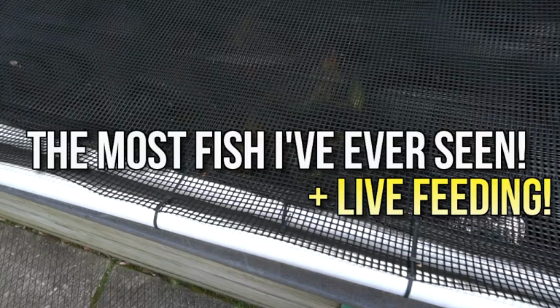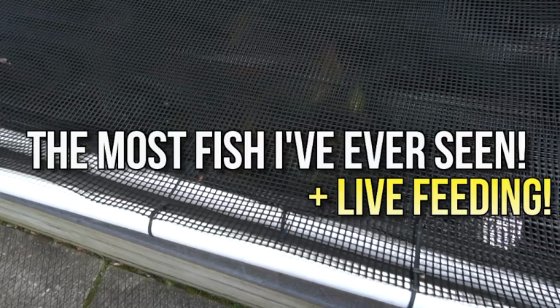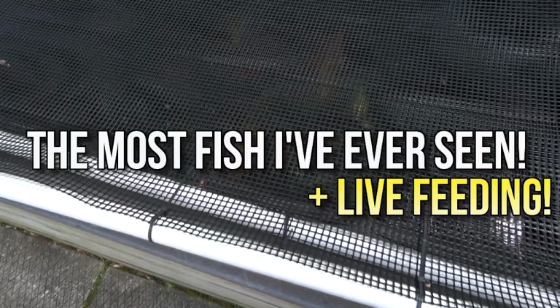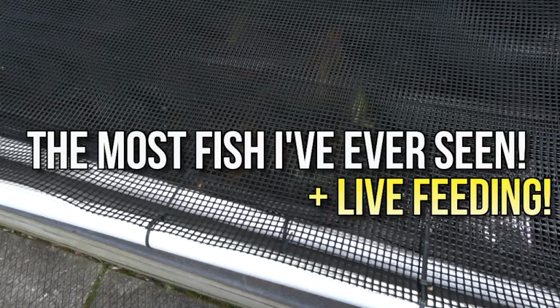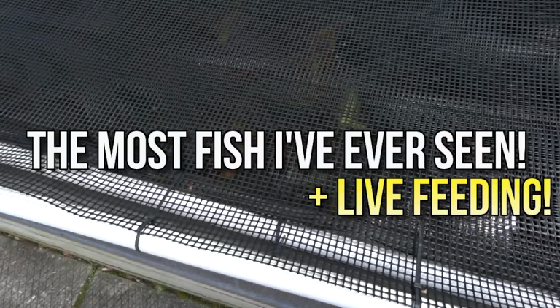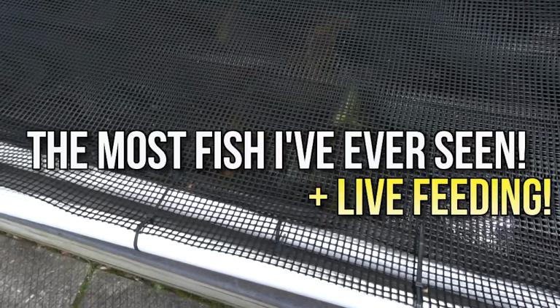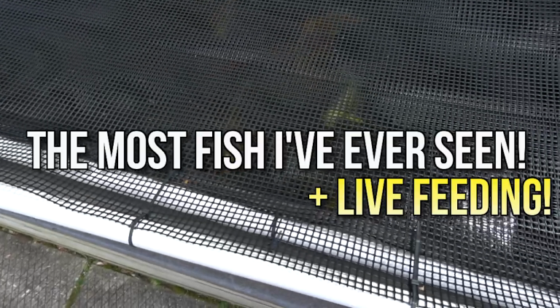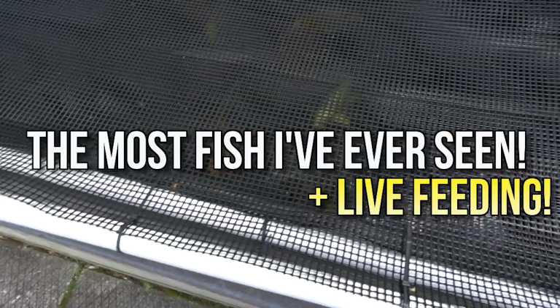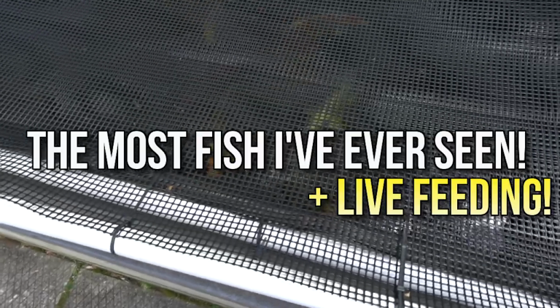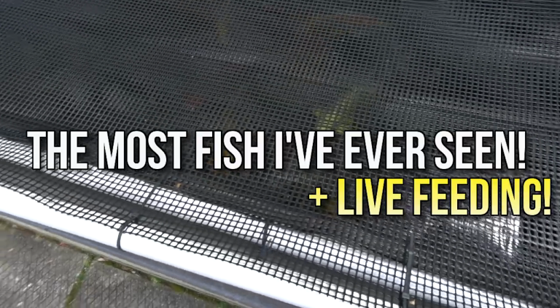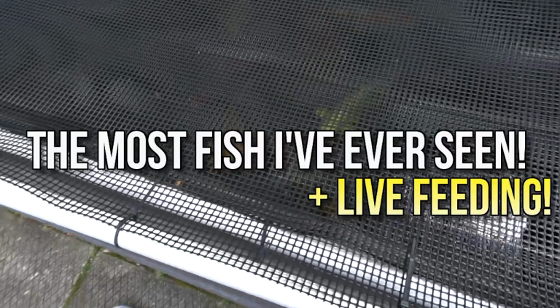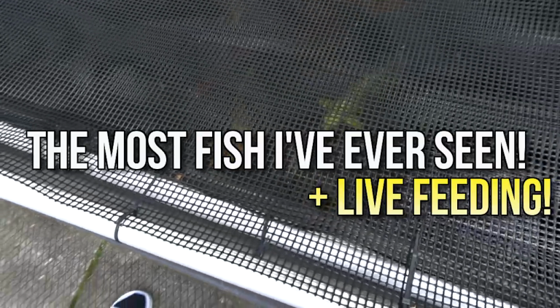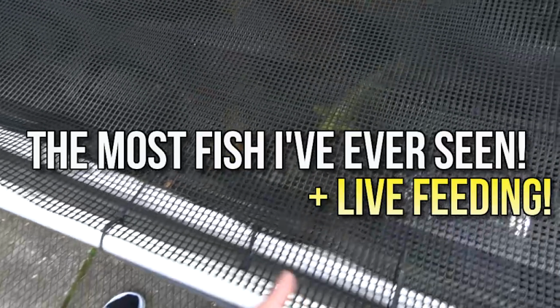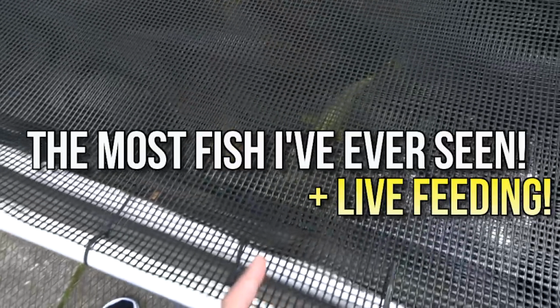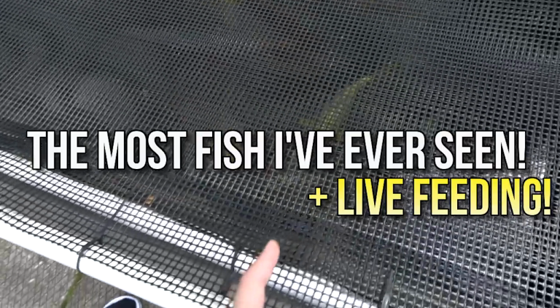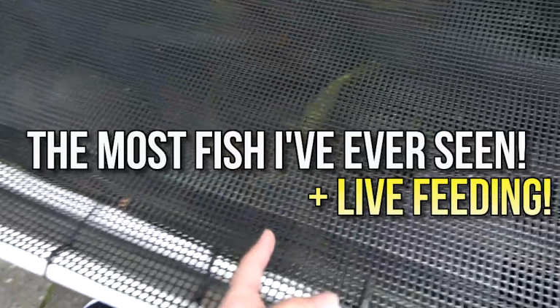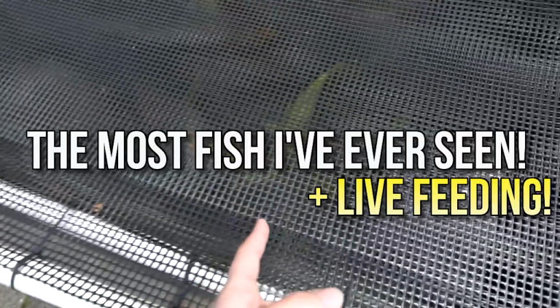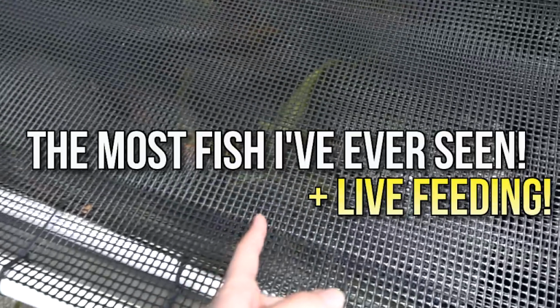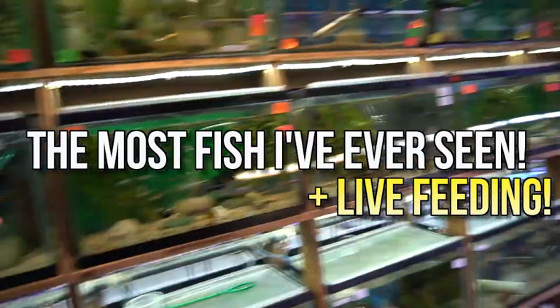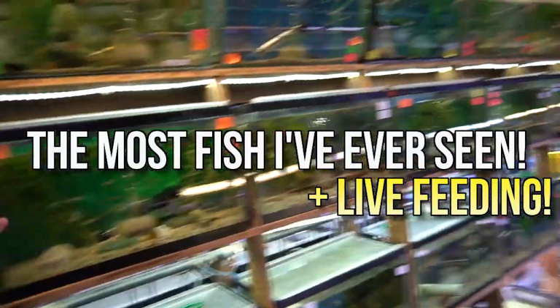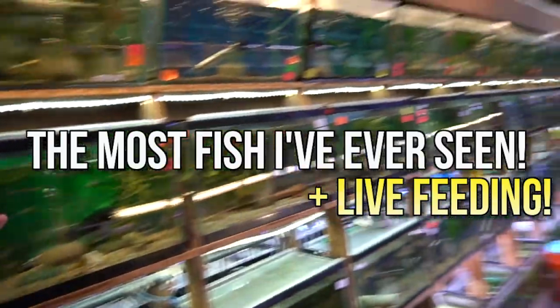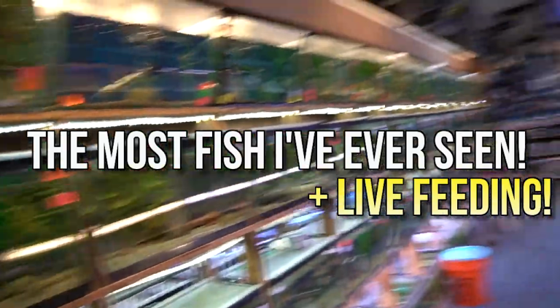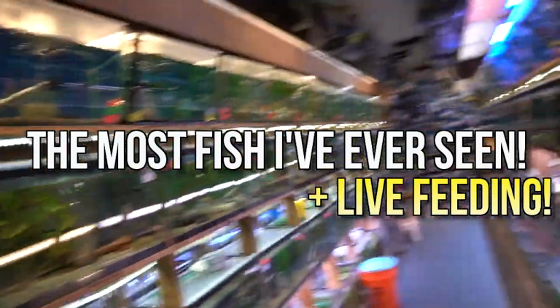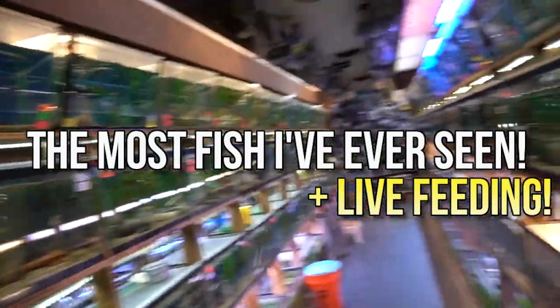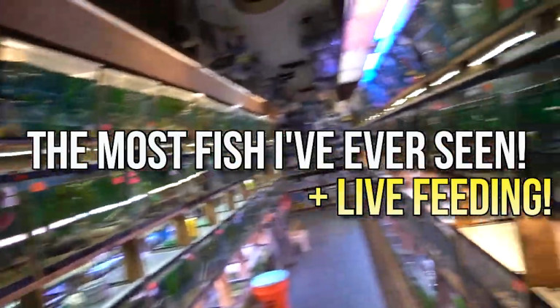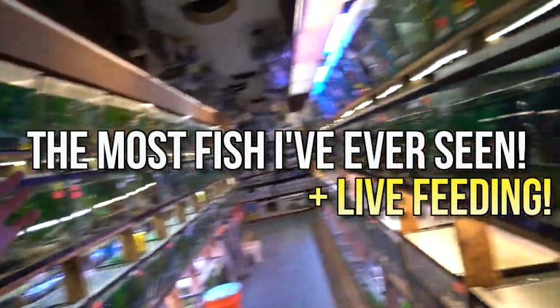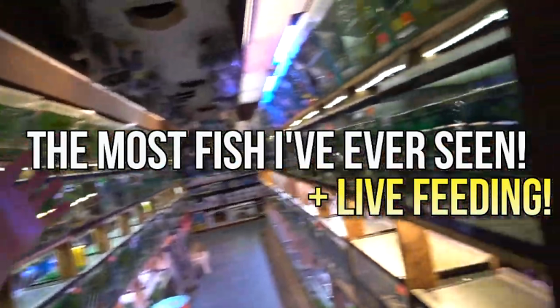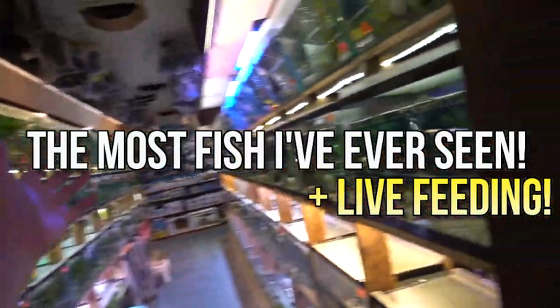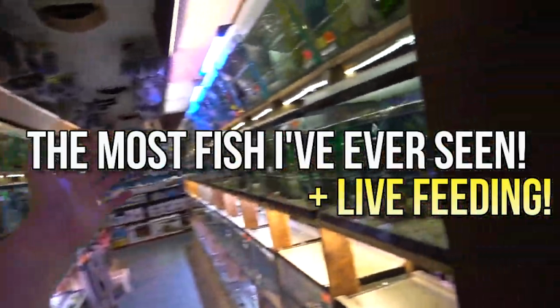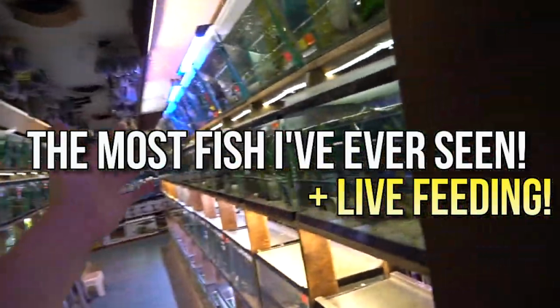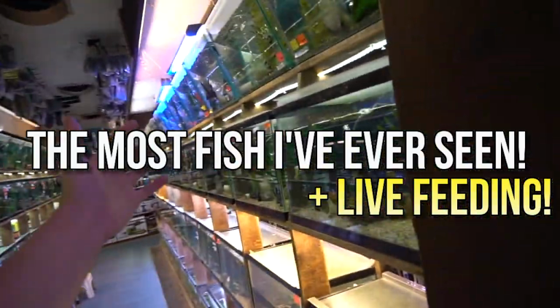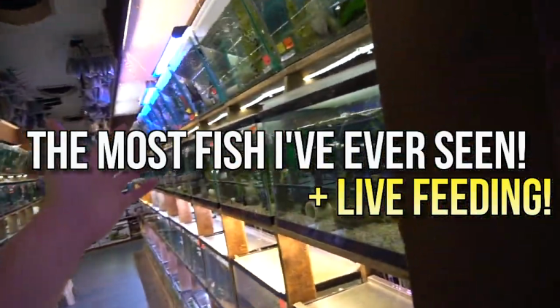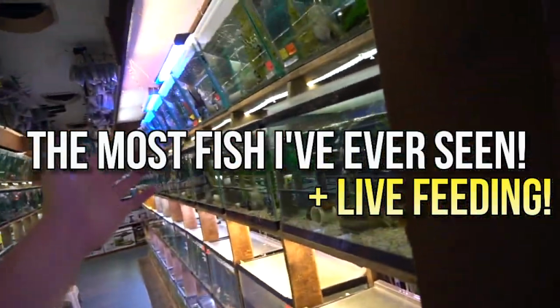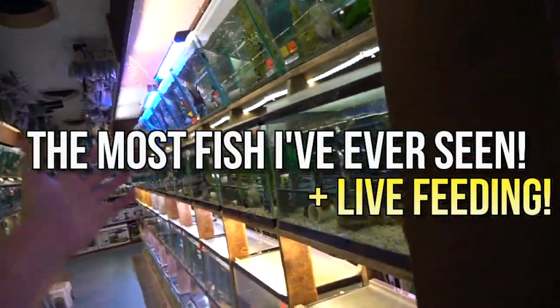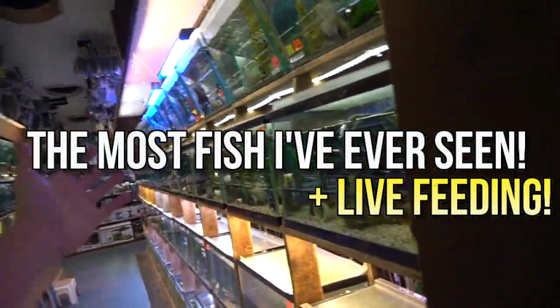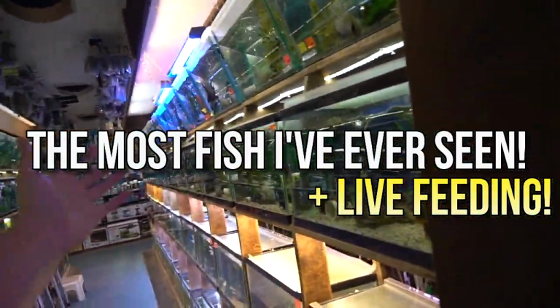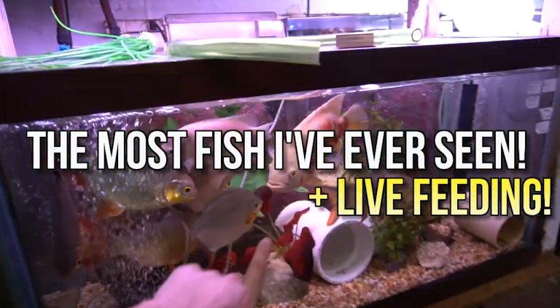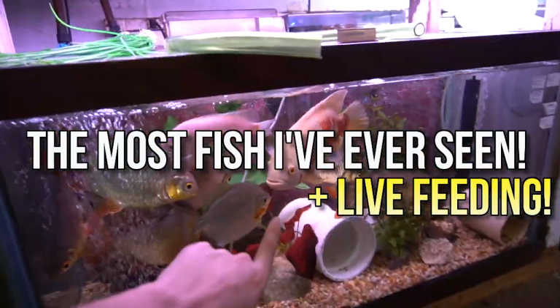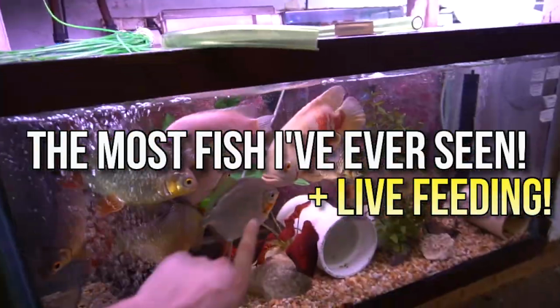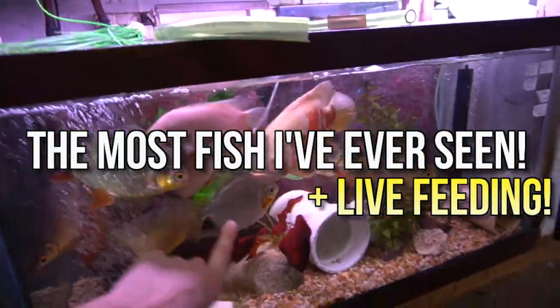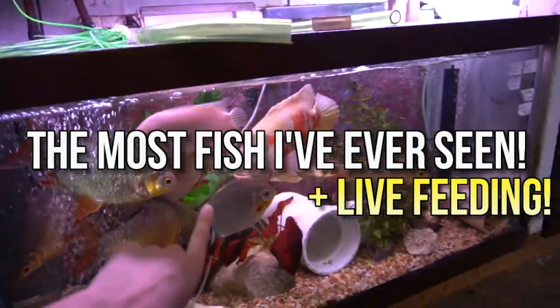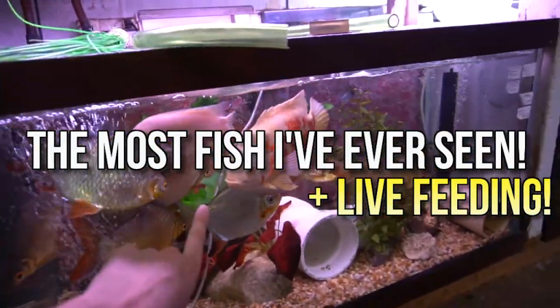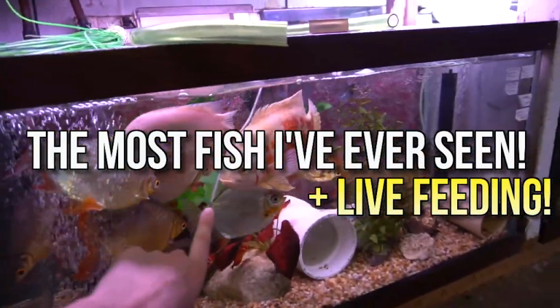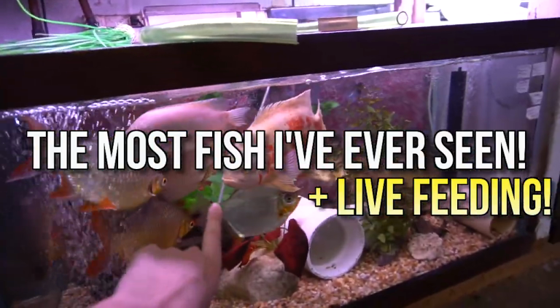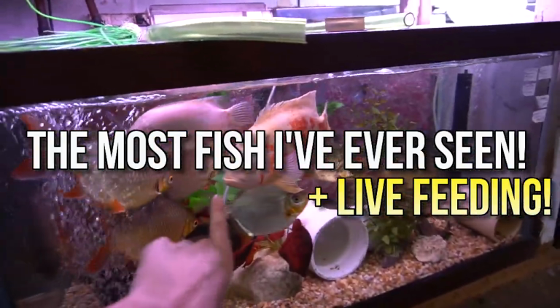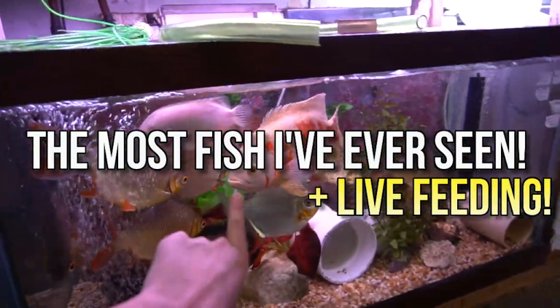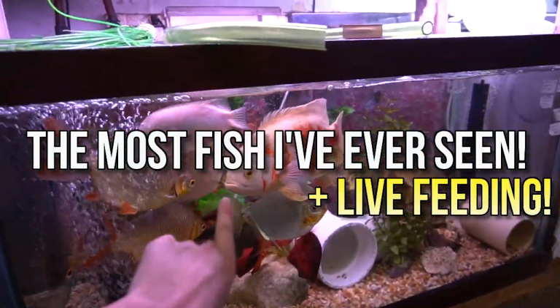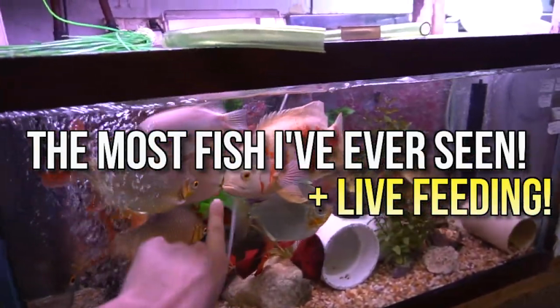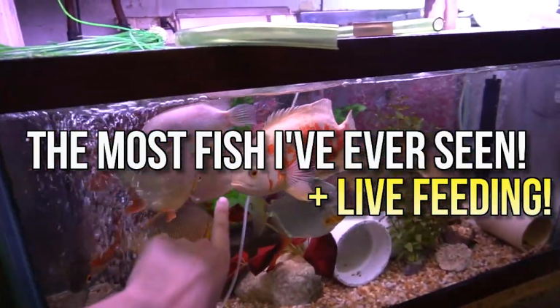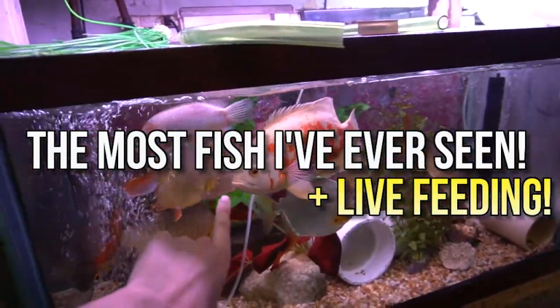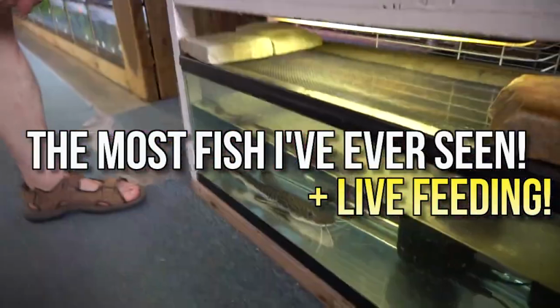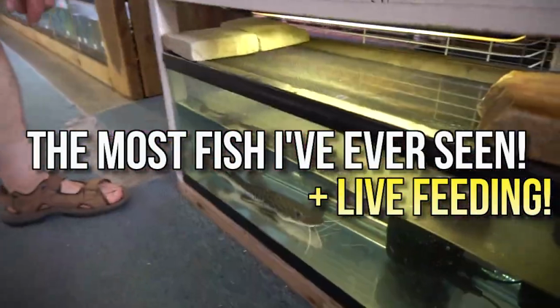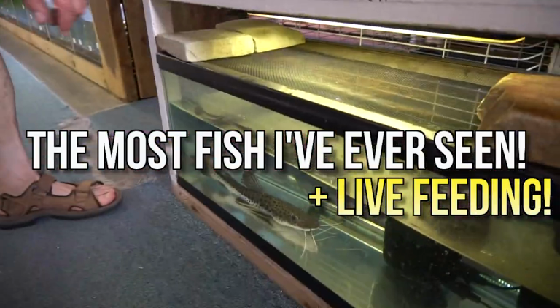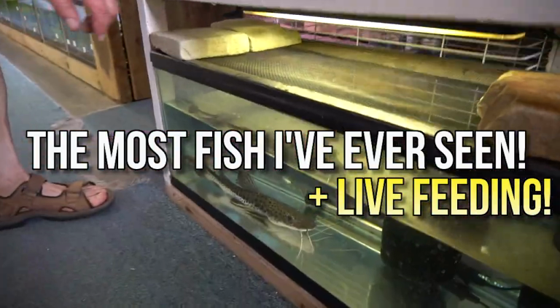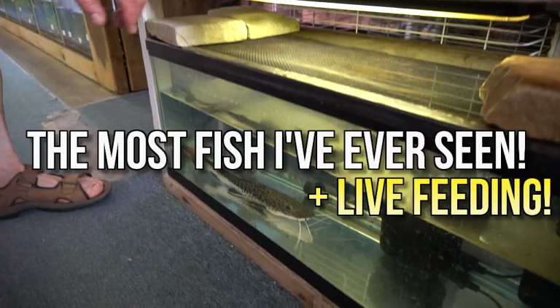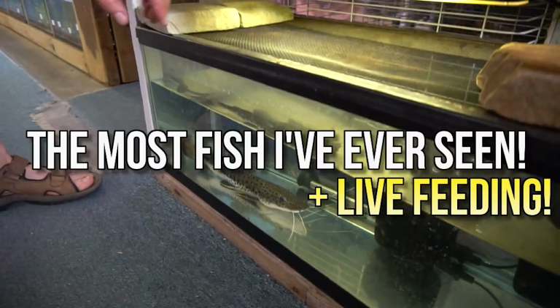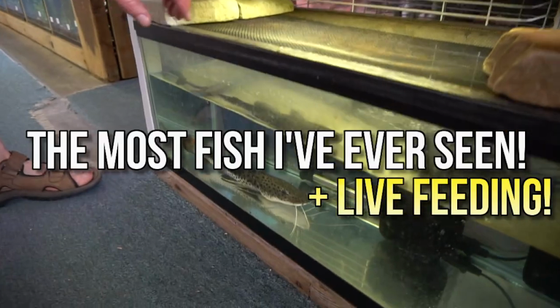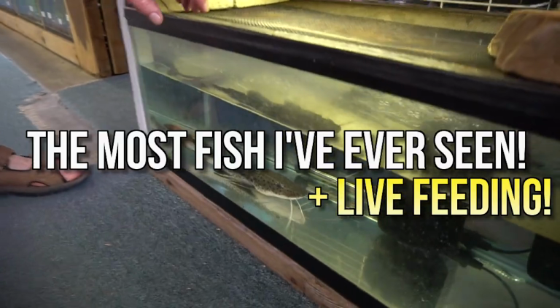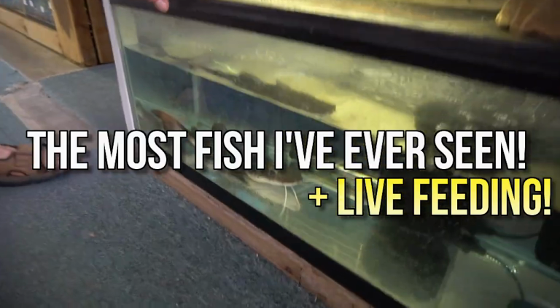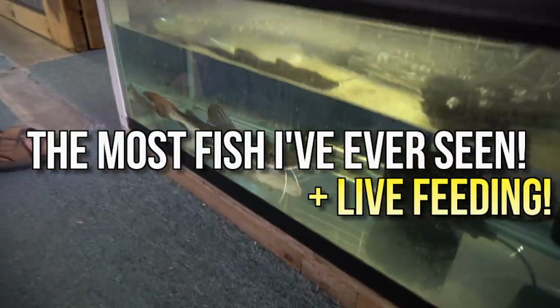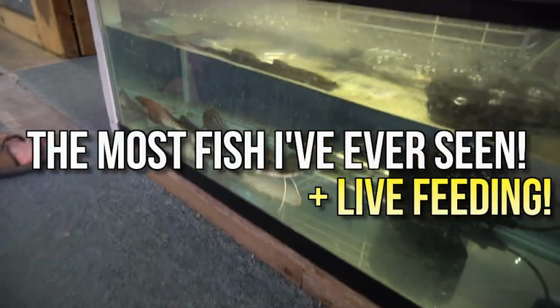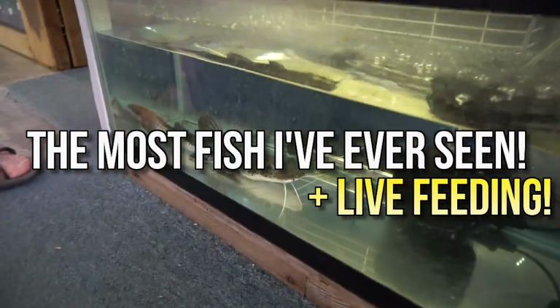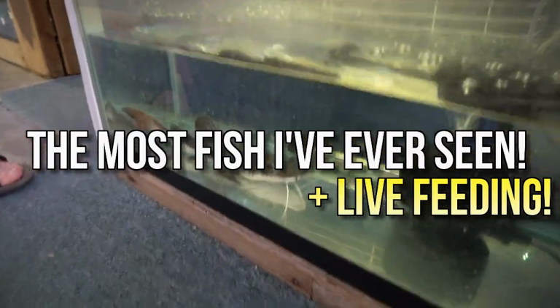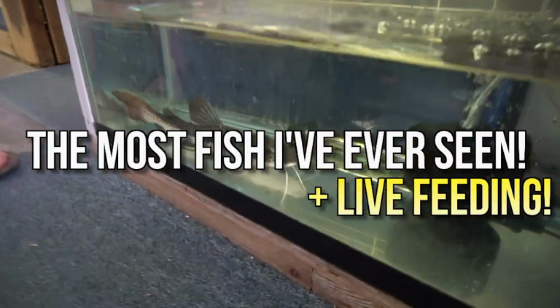Oh, look at that. Look at that guy. All of these things go through and more. Giant albino tiger oscar. Are you good? Yeah, I'm good.